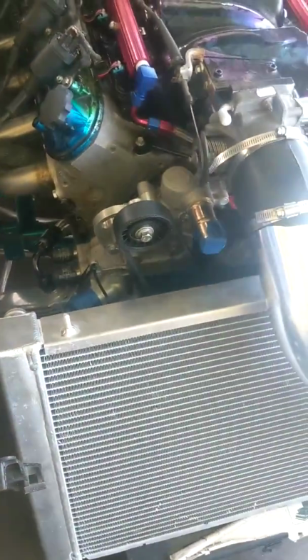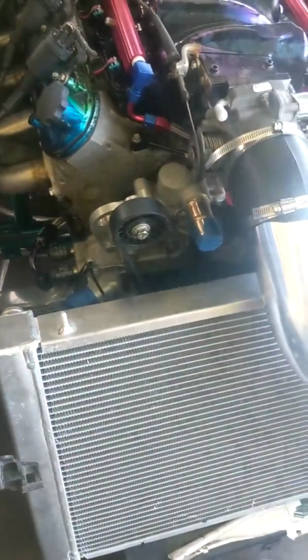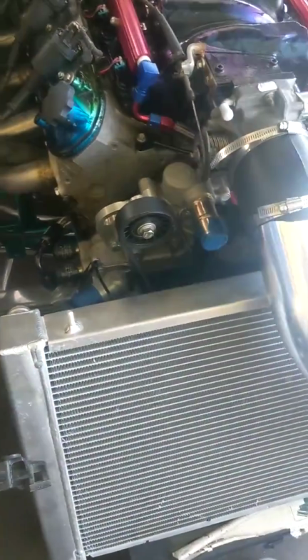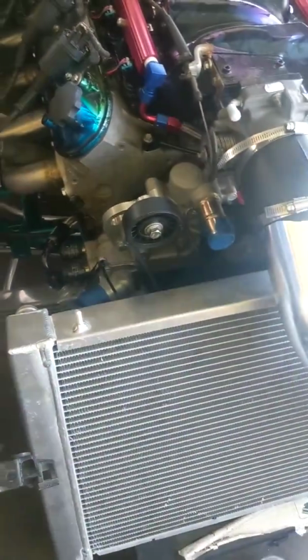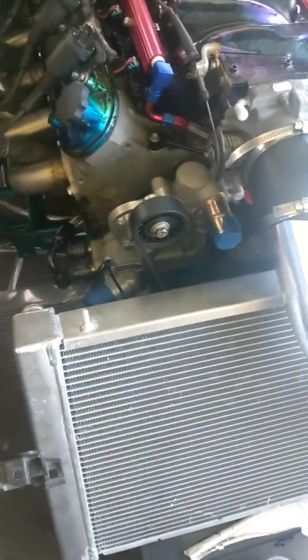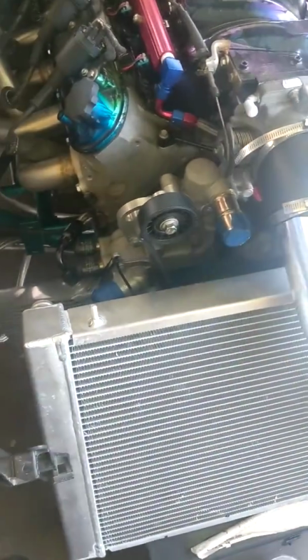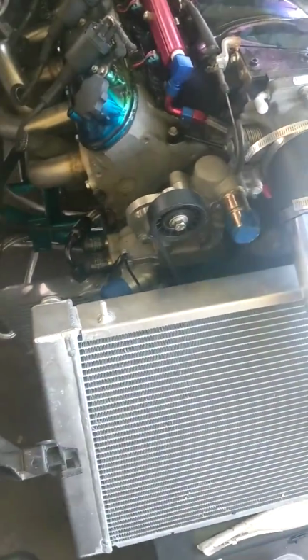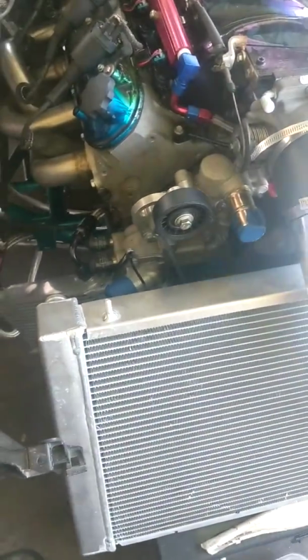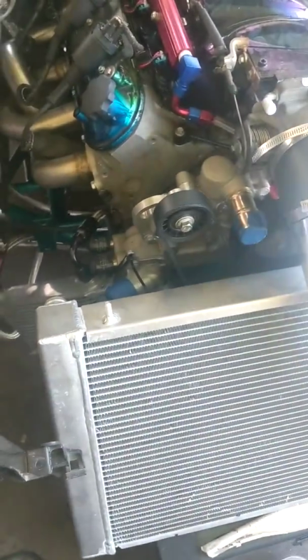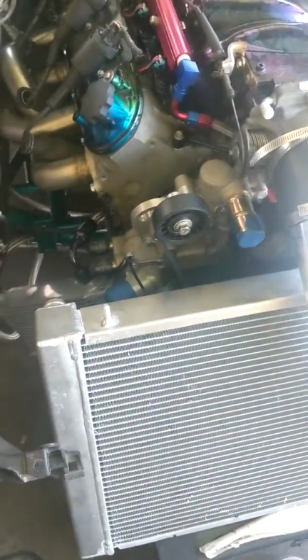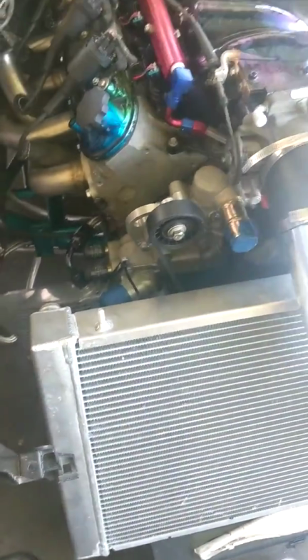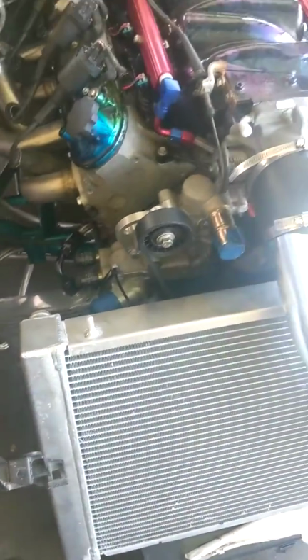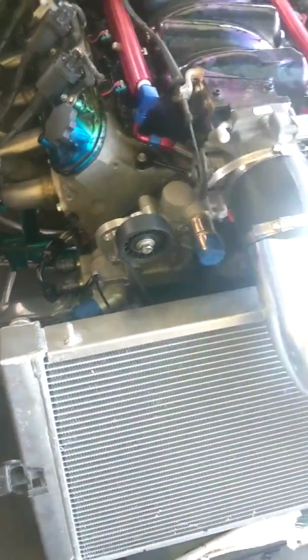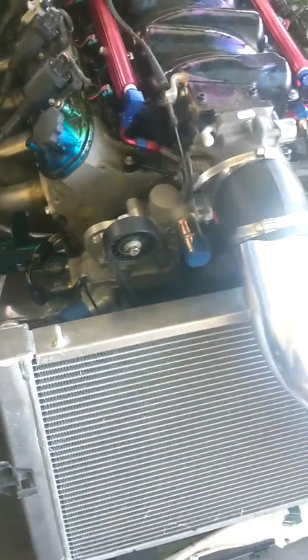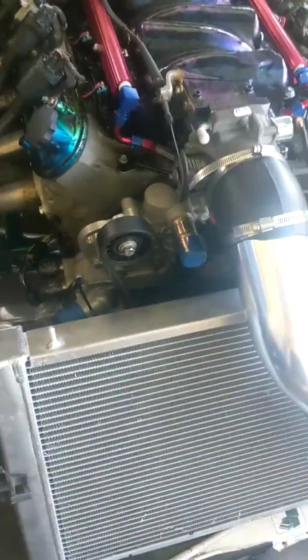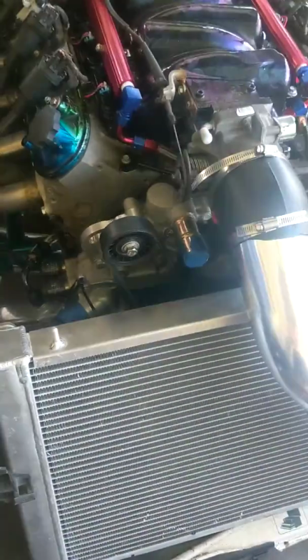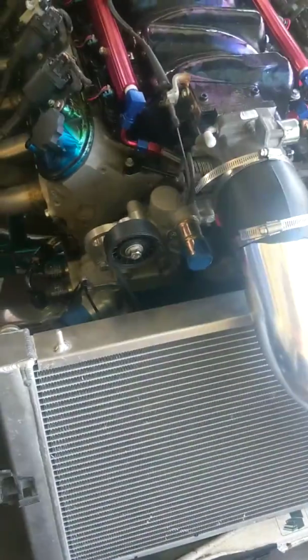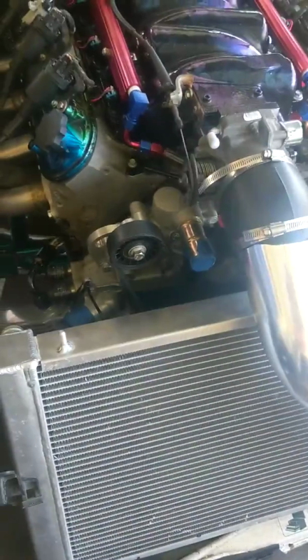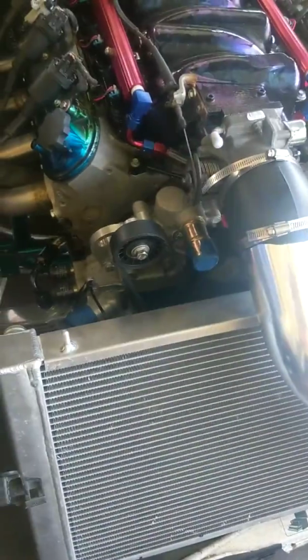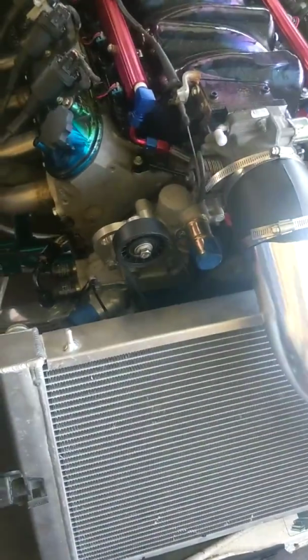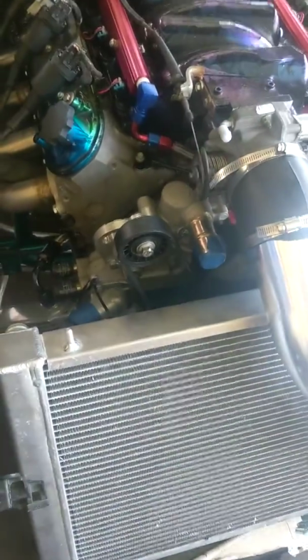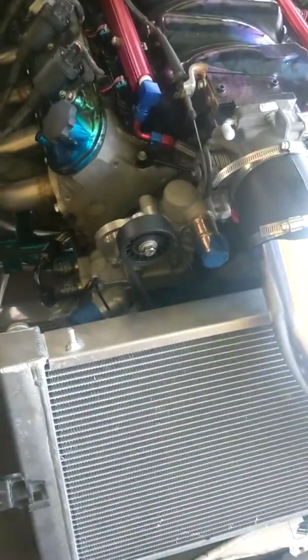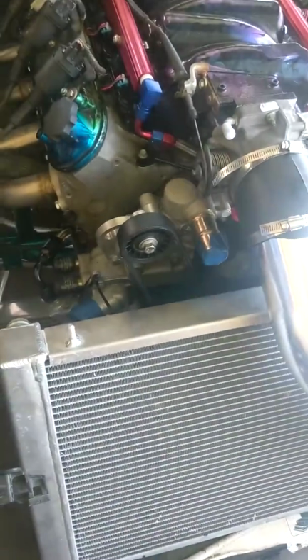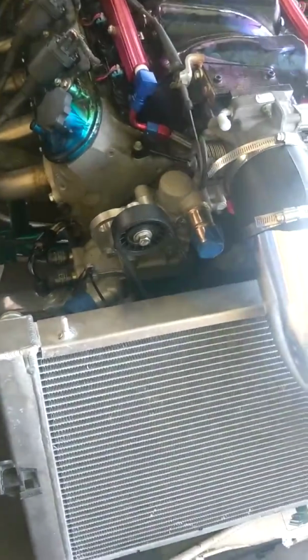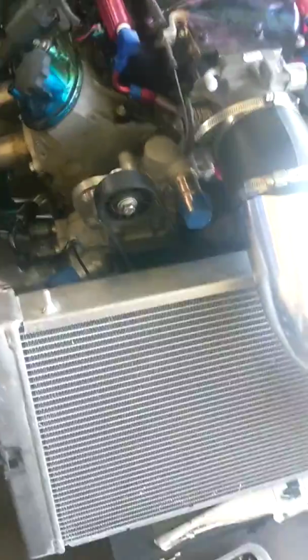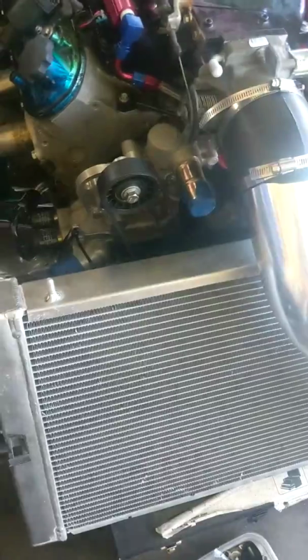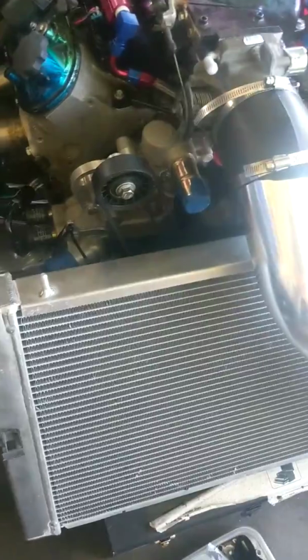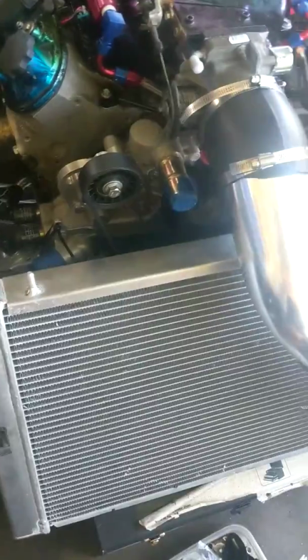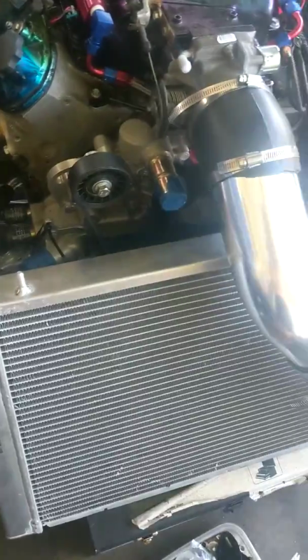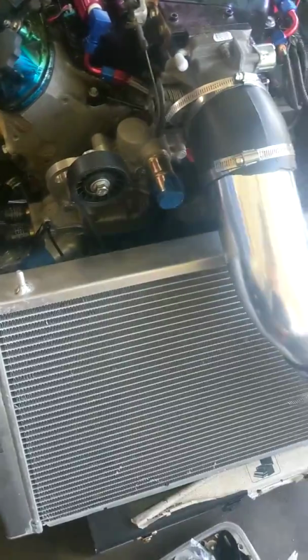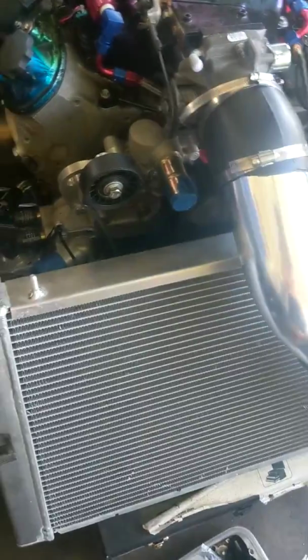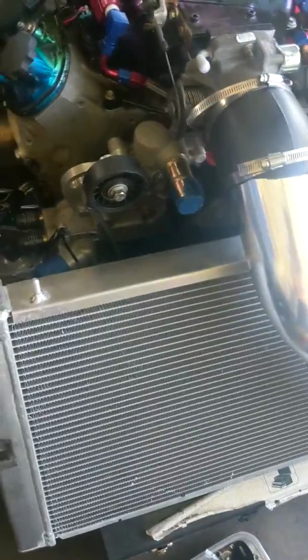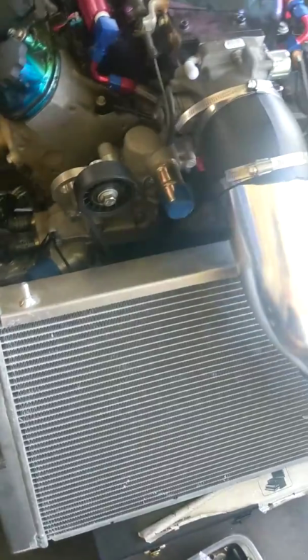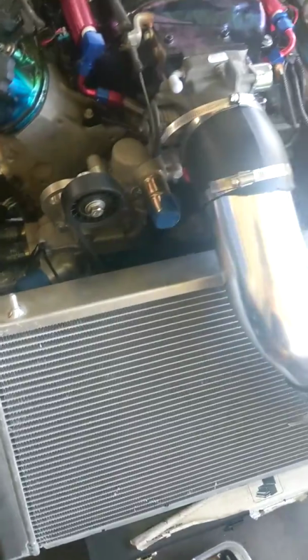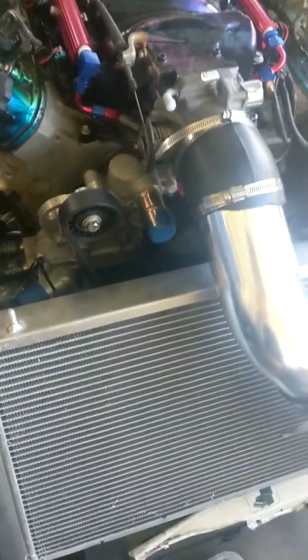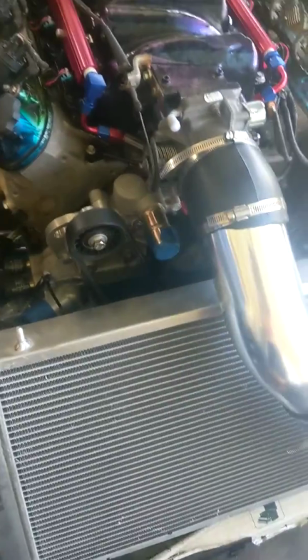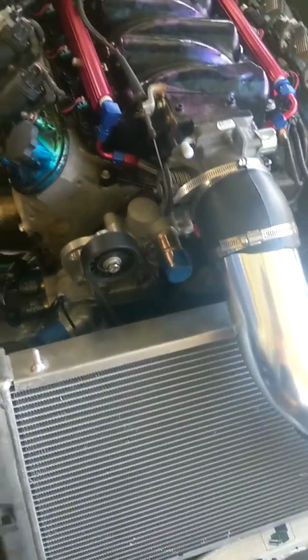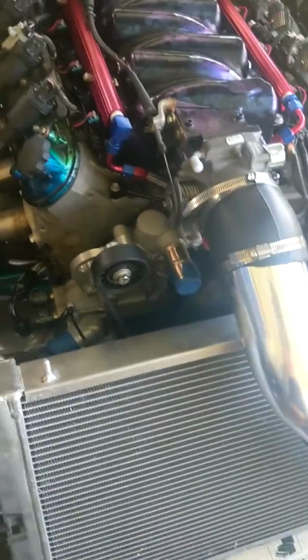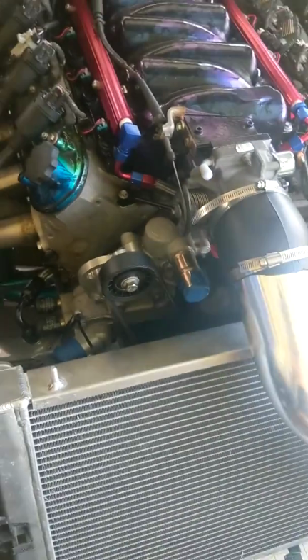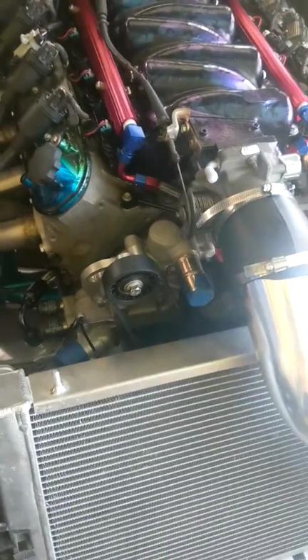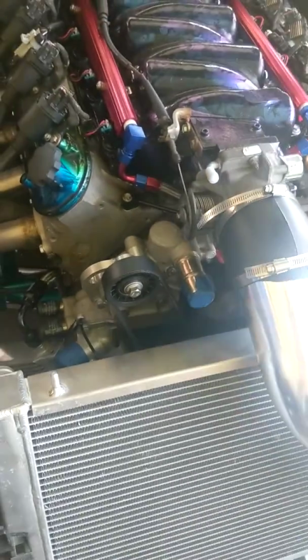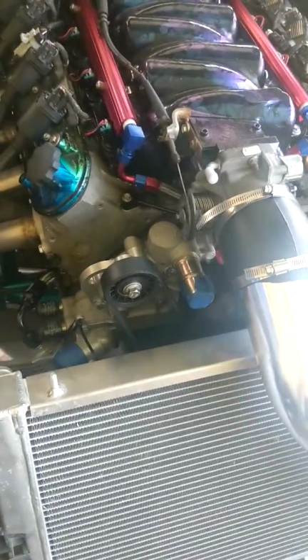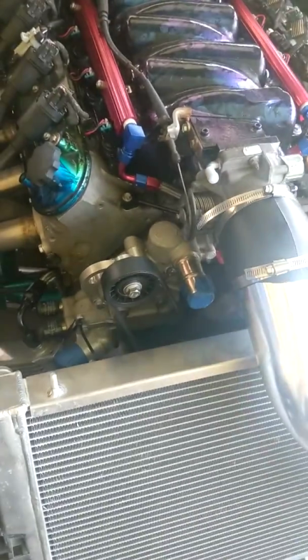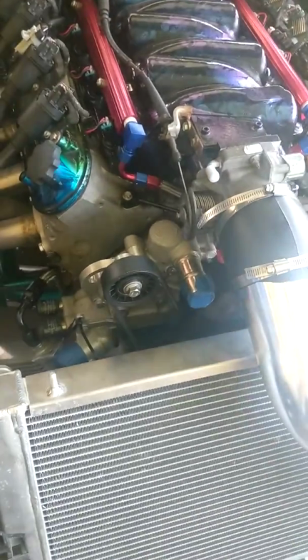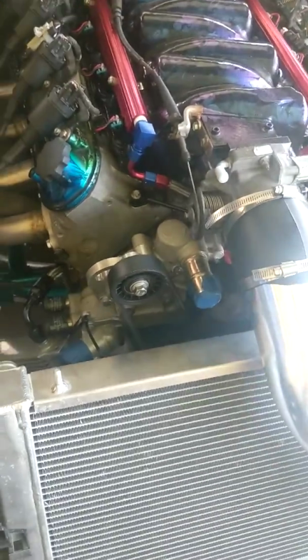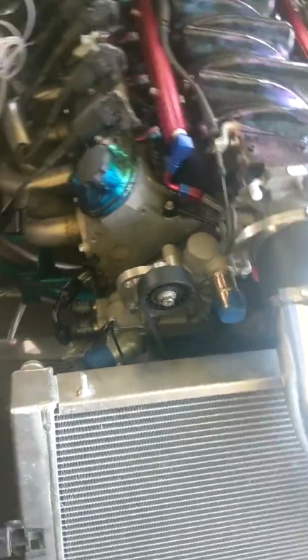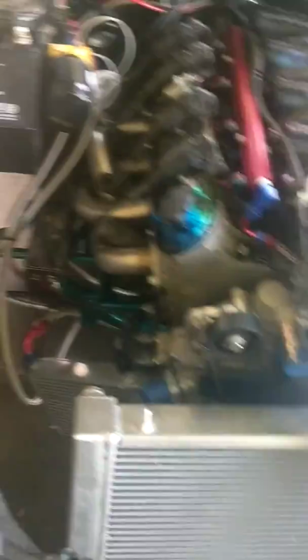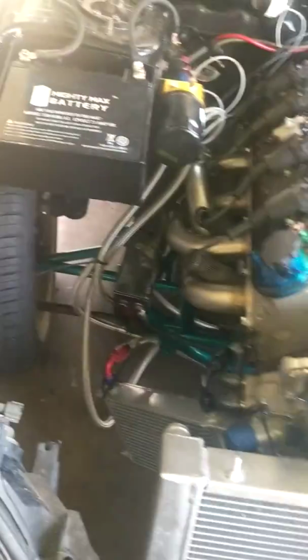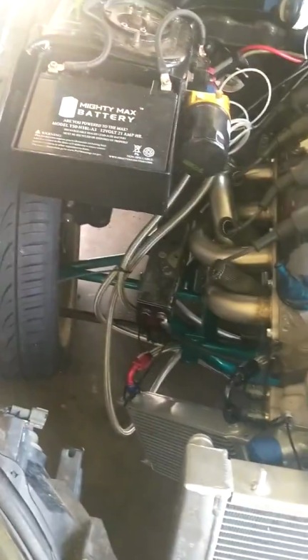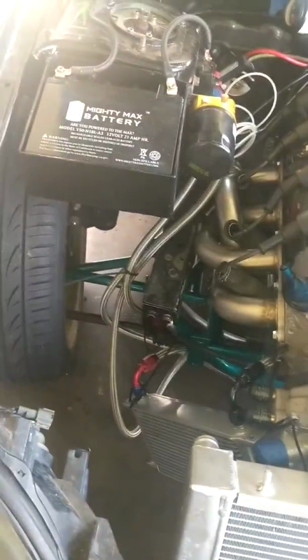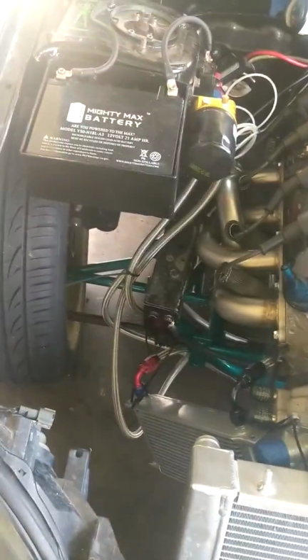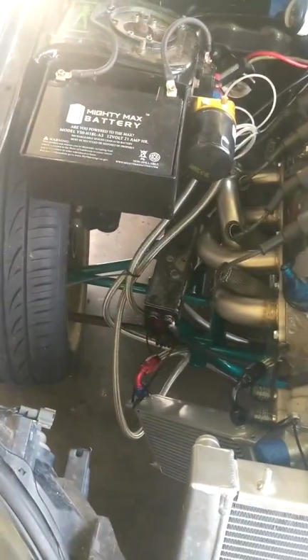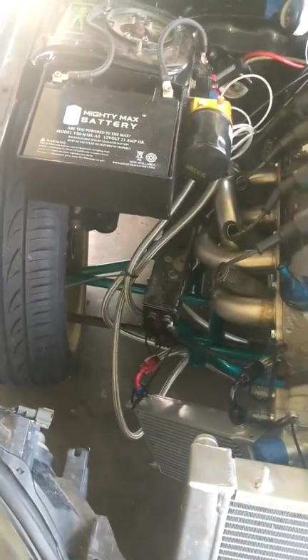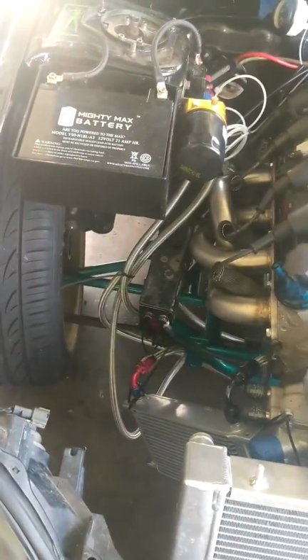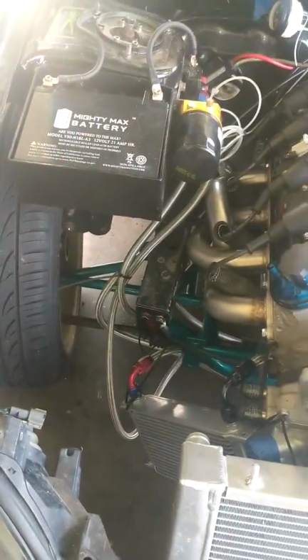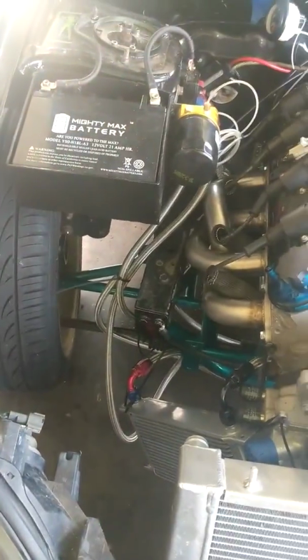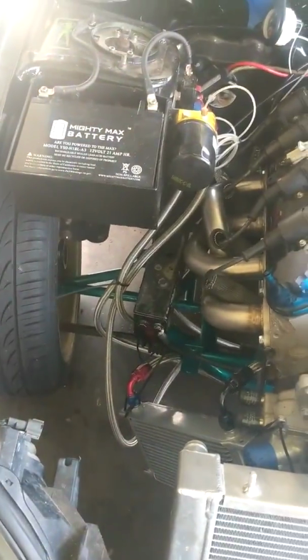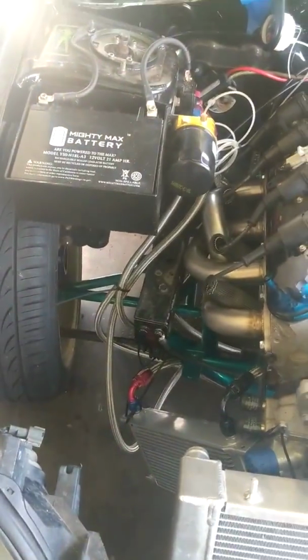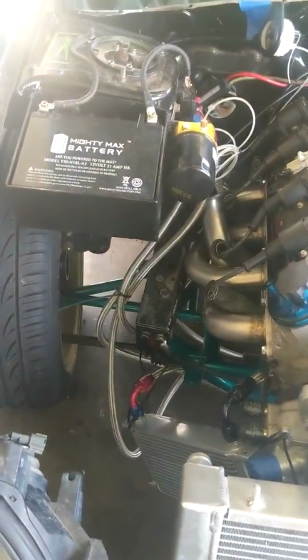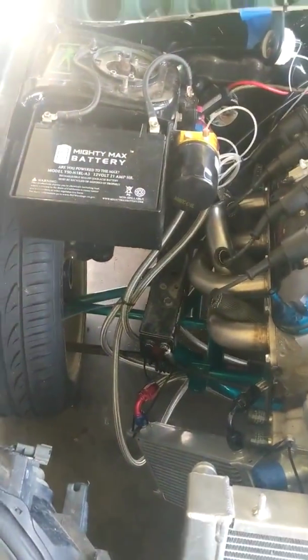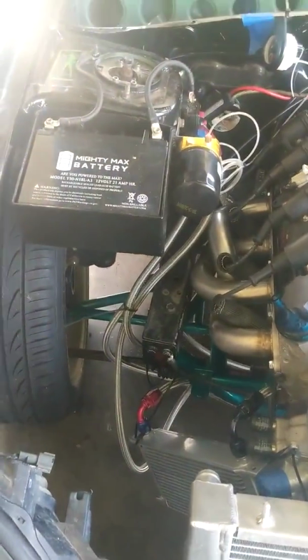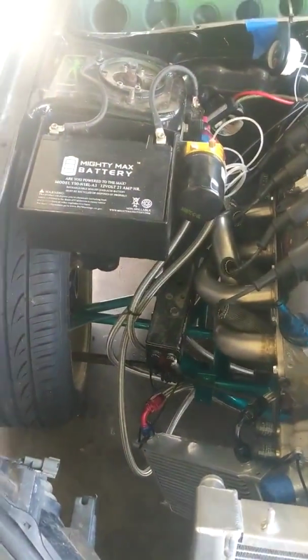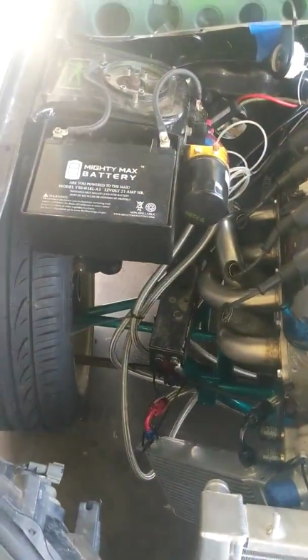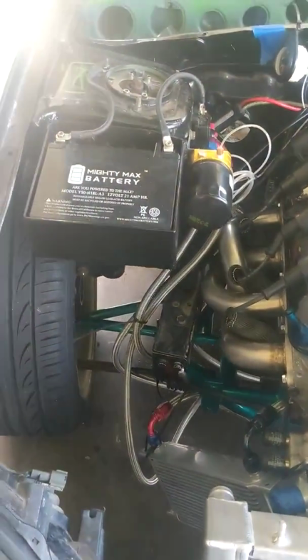There are other considerations too — when we start getting into the overflow tank and swirl pot and all that stuff, you want height points in the system so you can get all the air out of the cooling circuit.